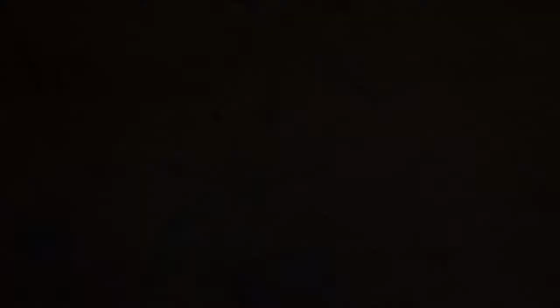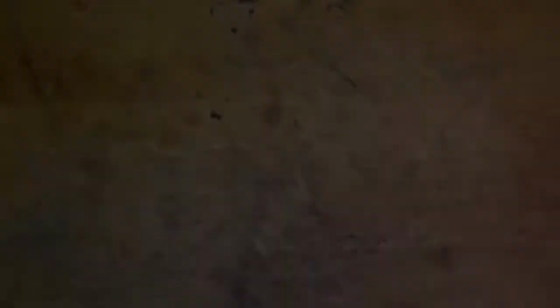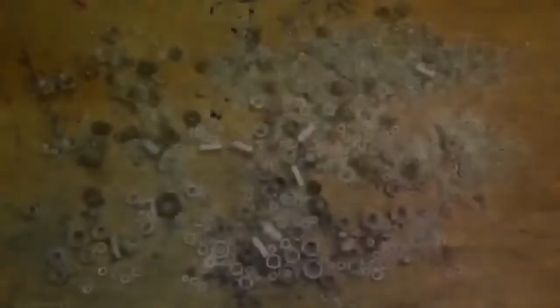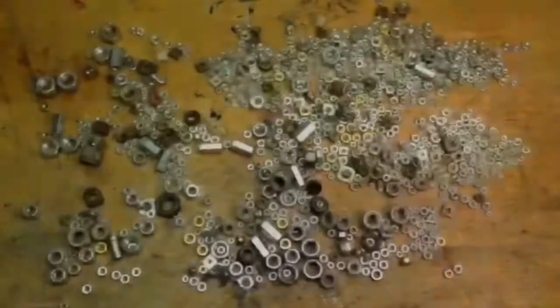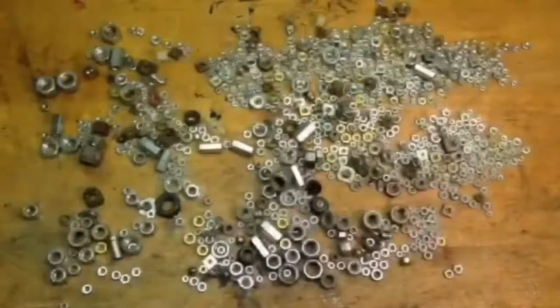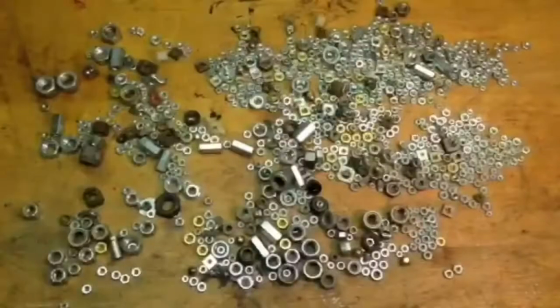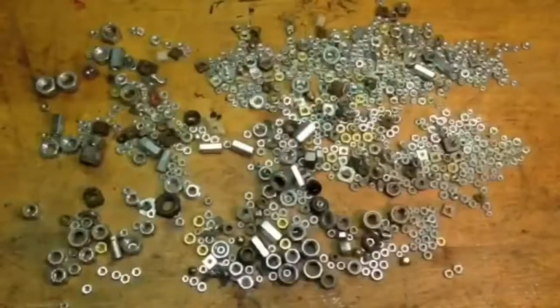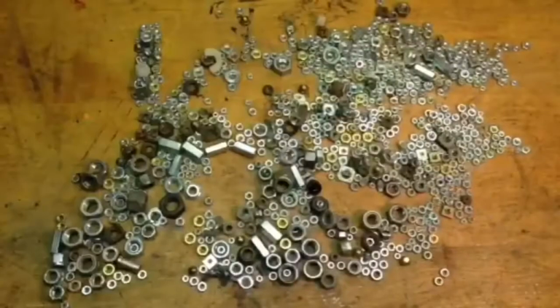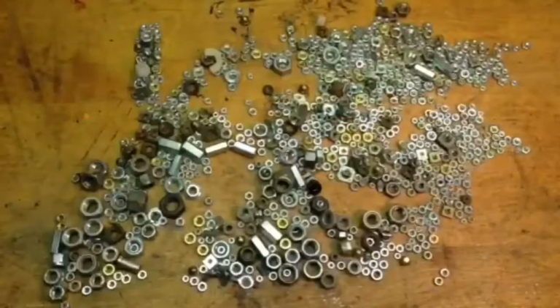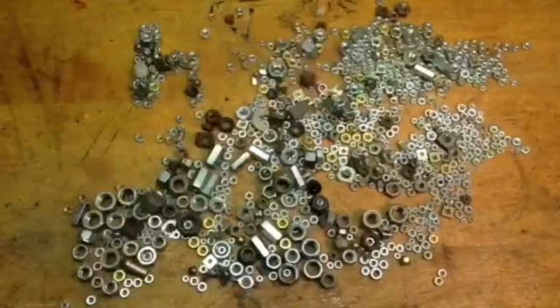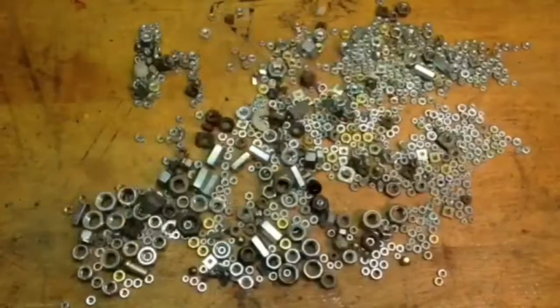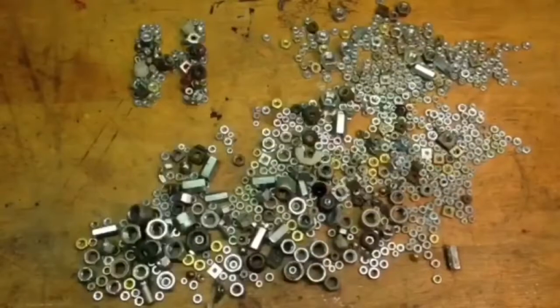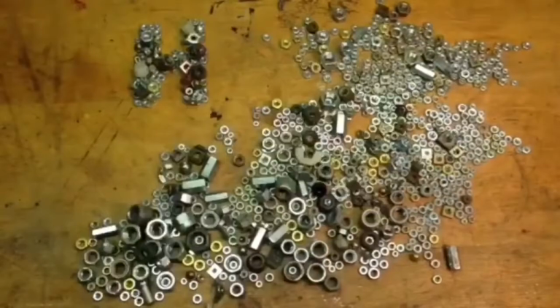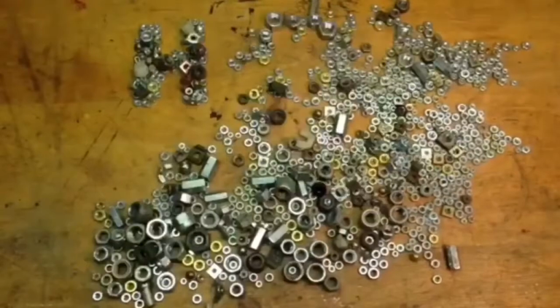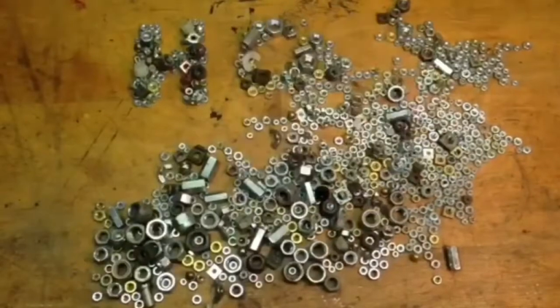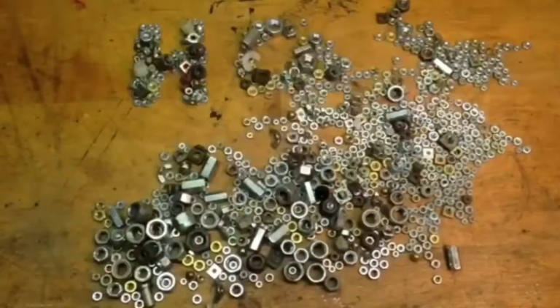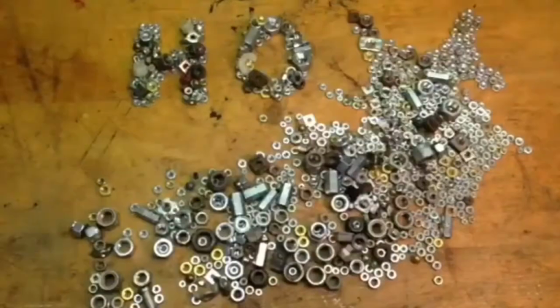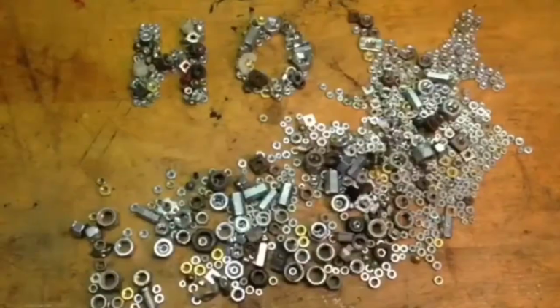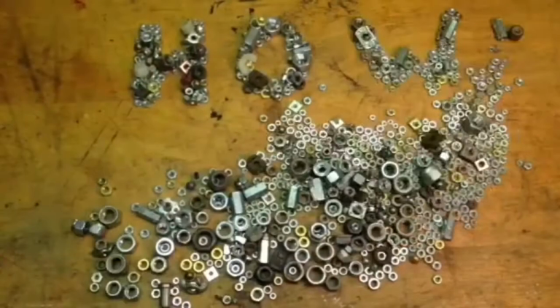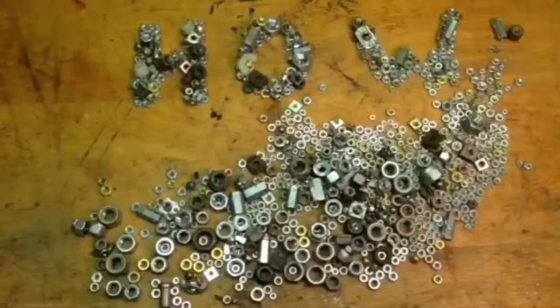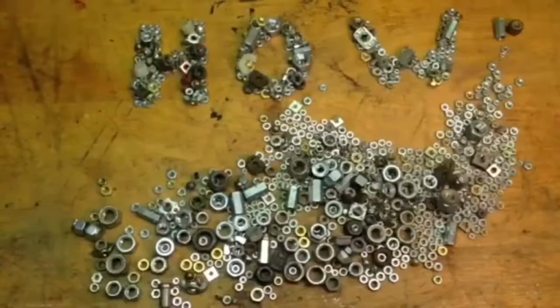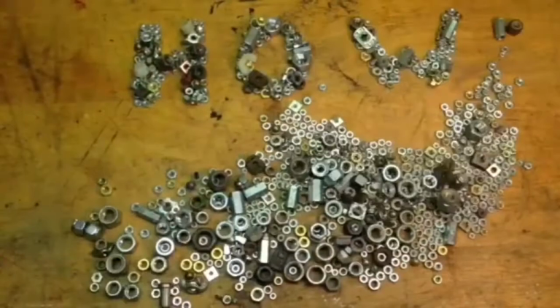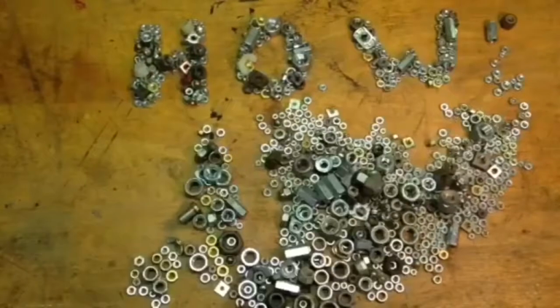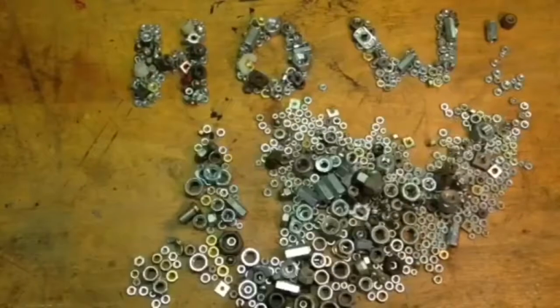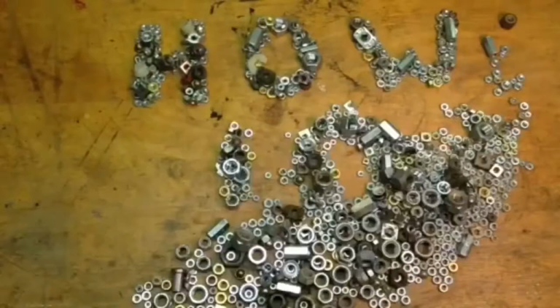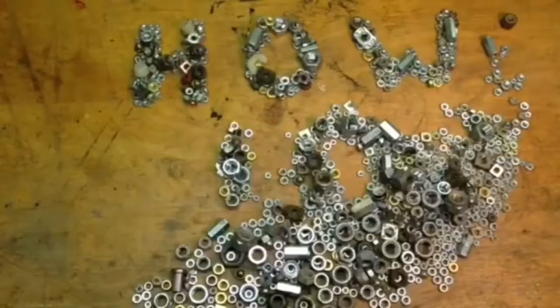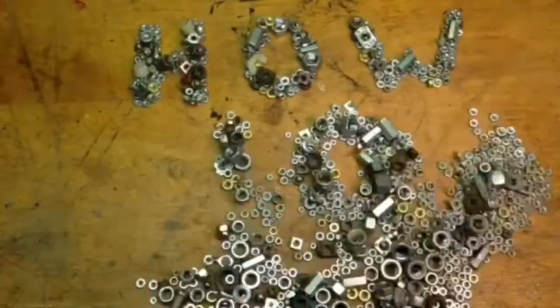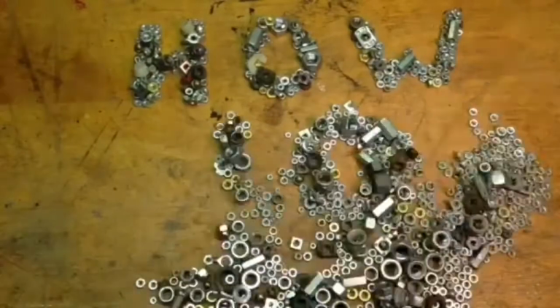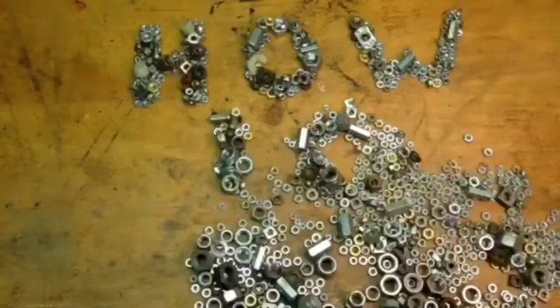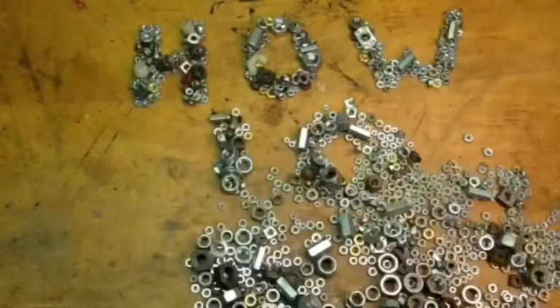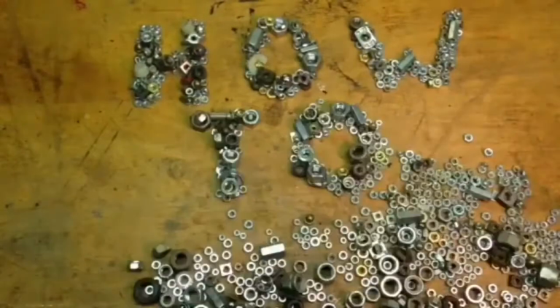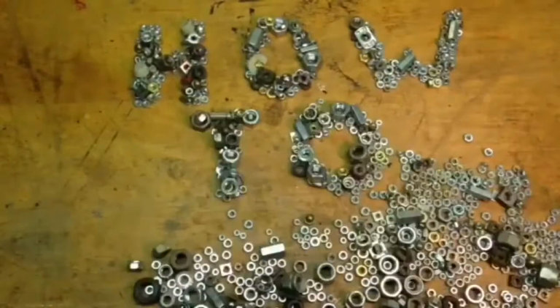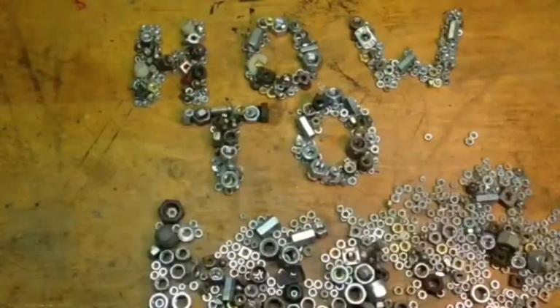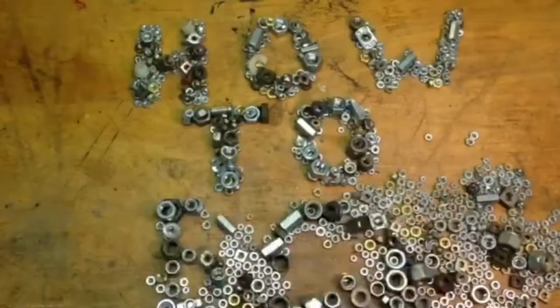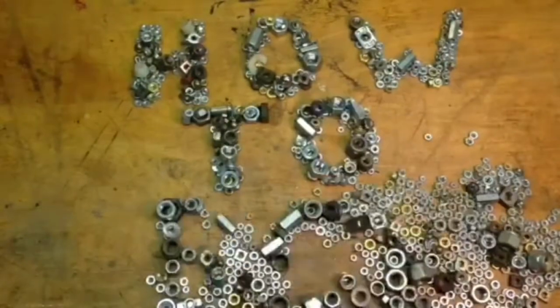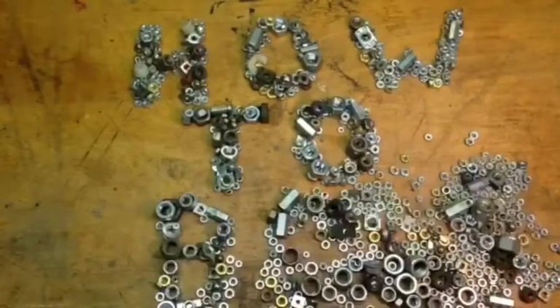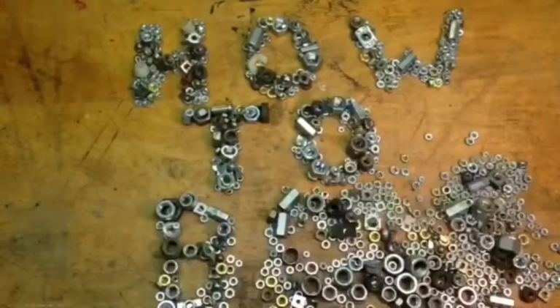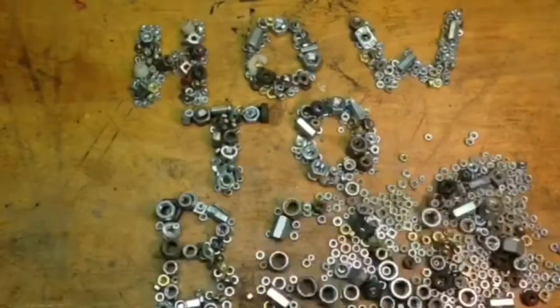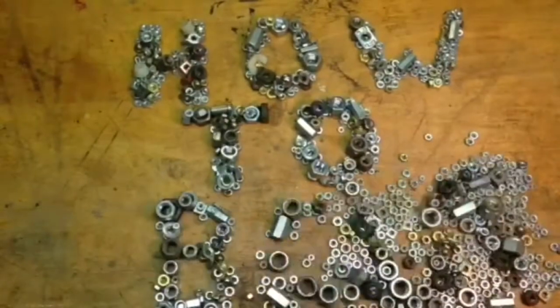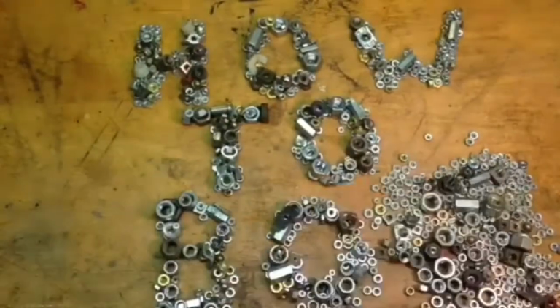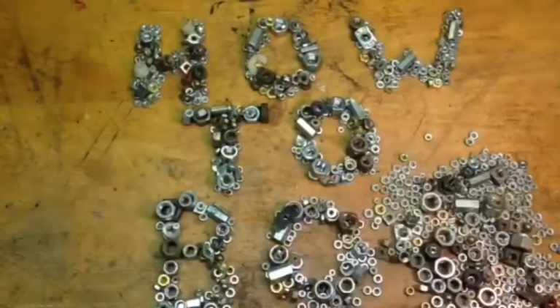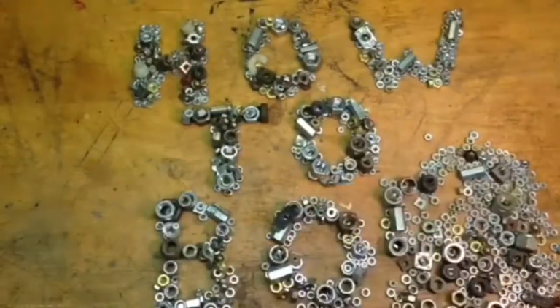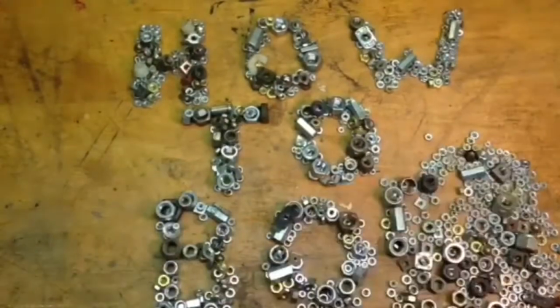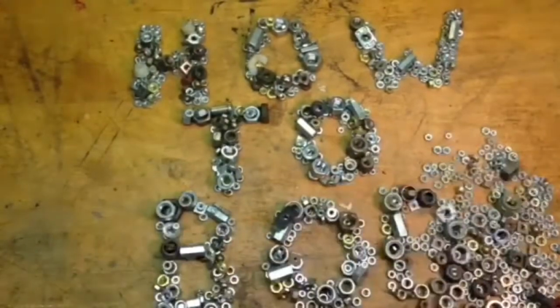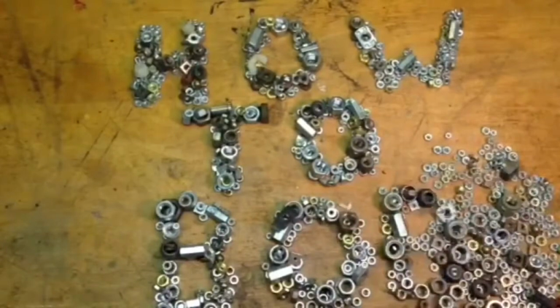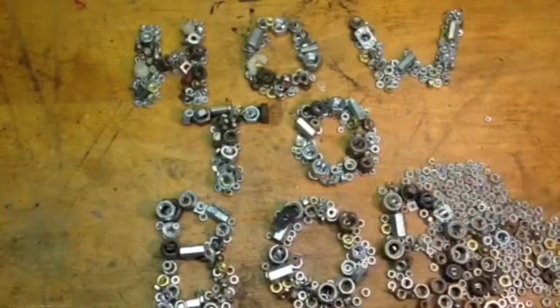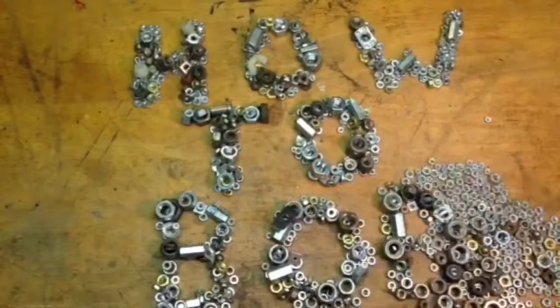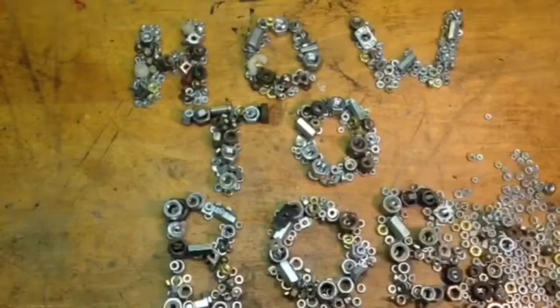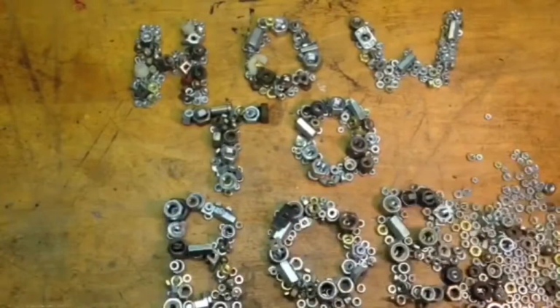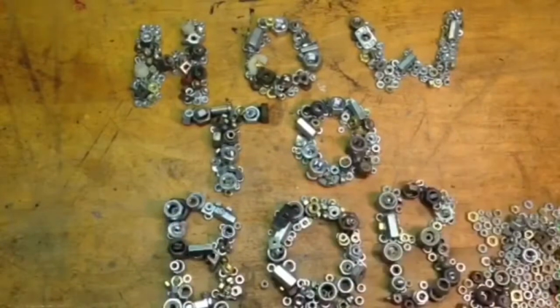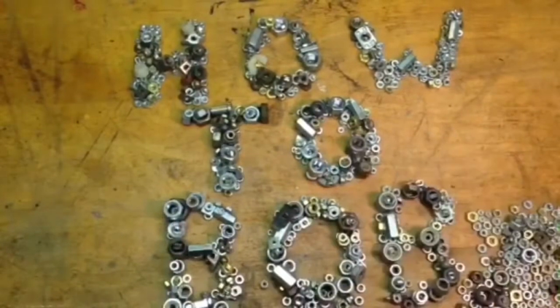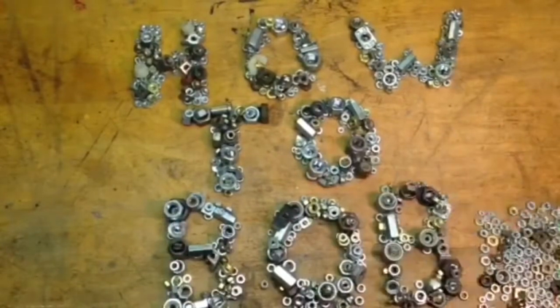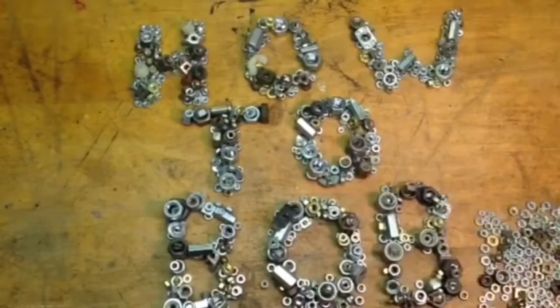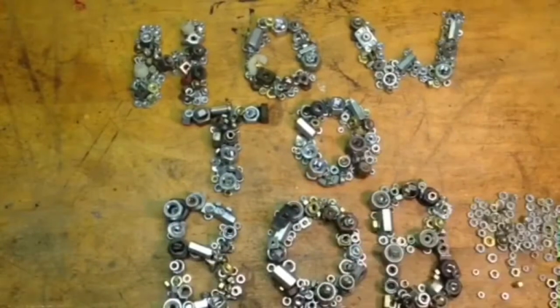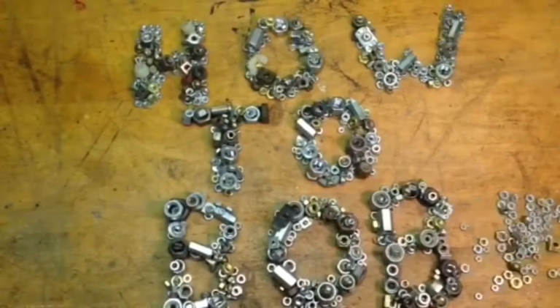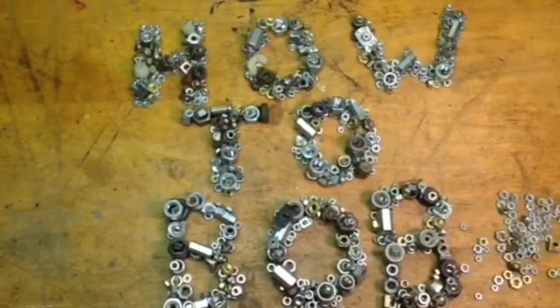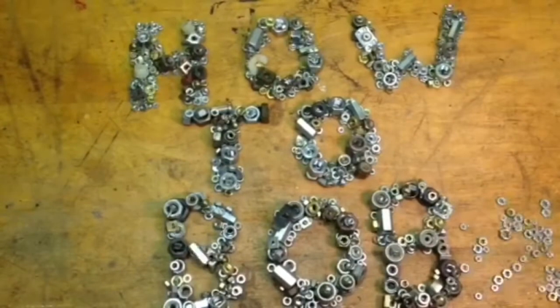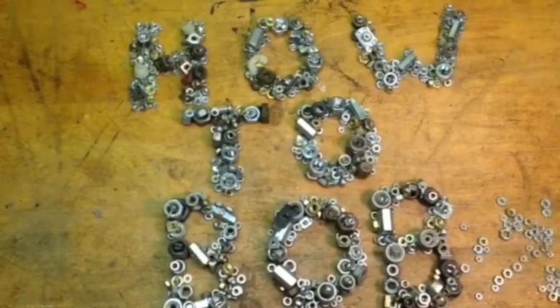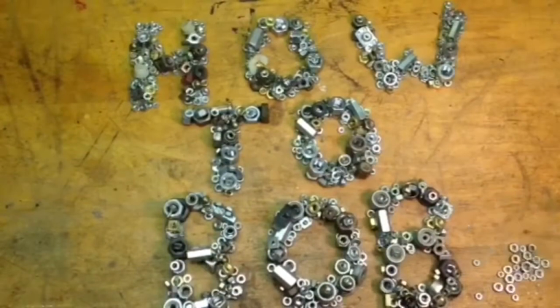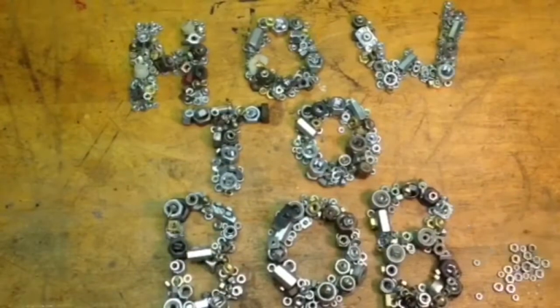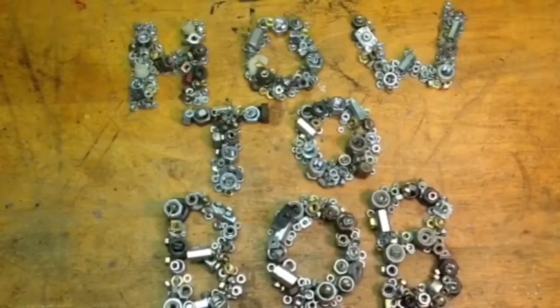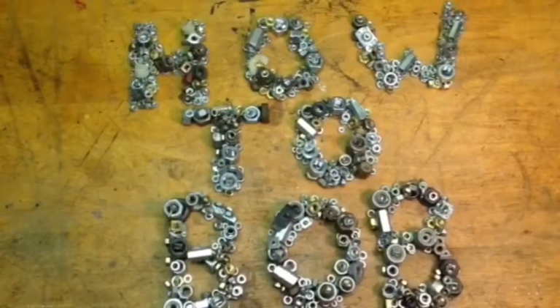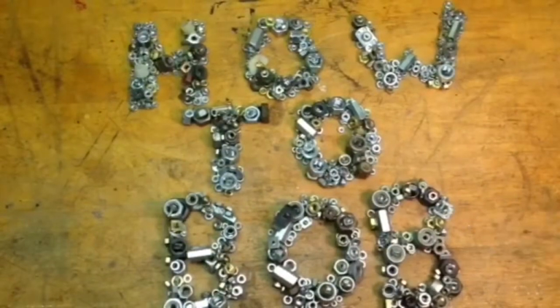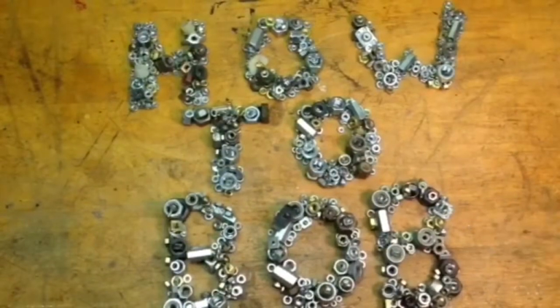Hello, this is HowToBob, and in this video I'm going to show you how to change the dome light in a 2006 Honda Civic.